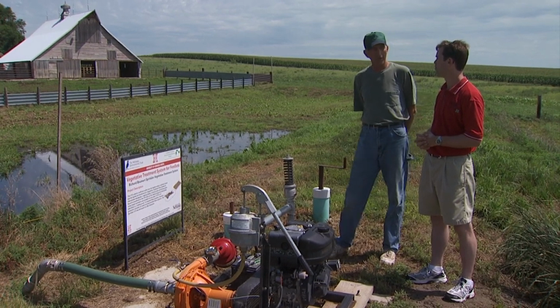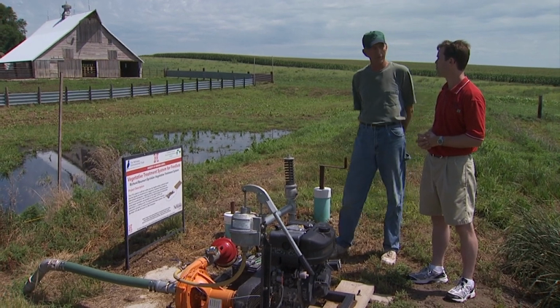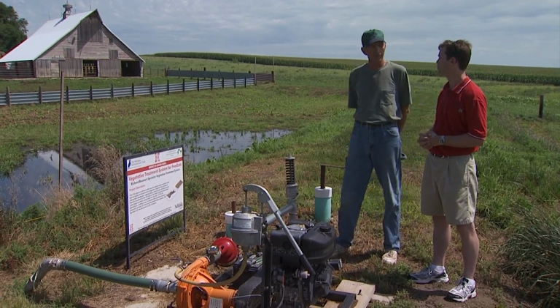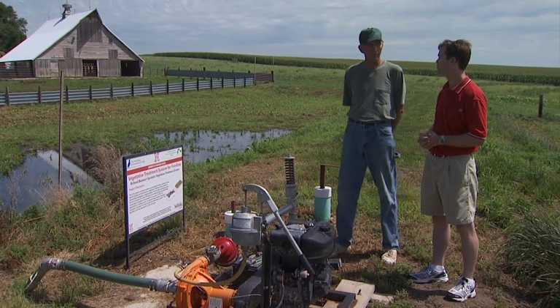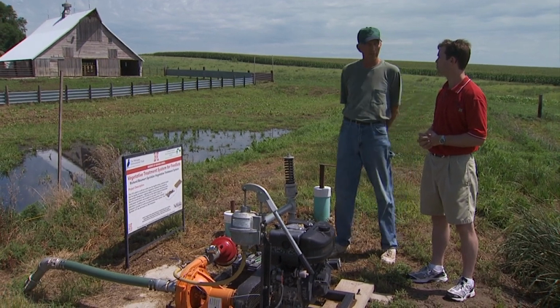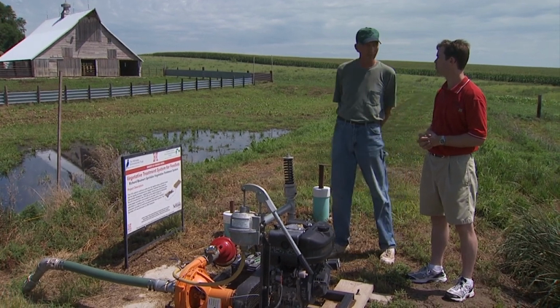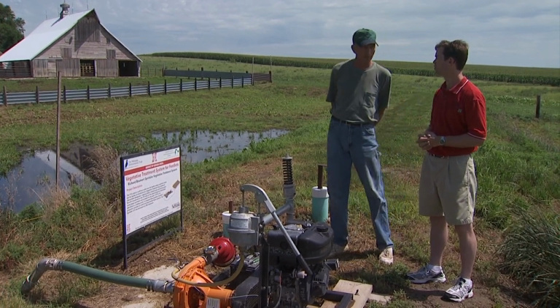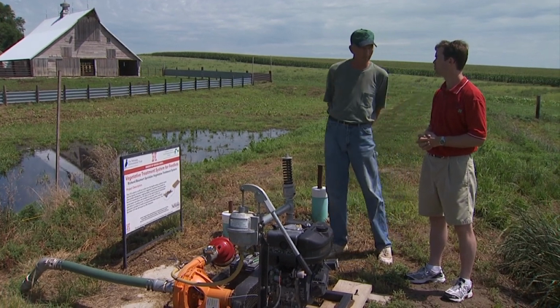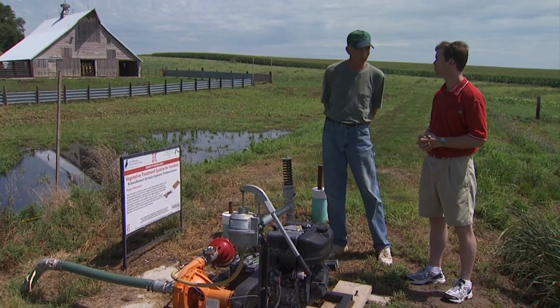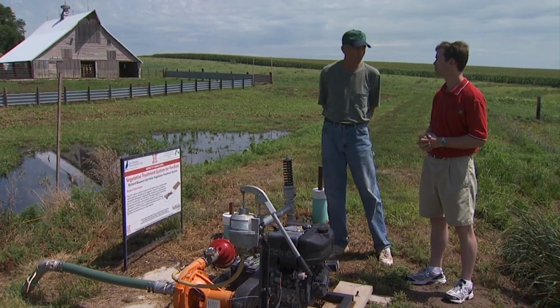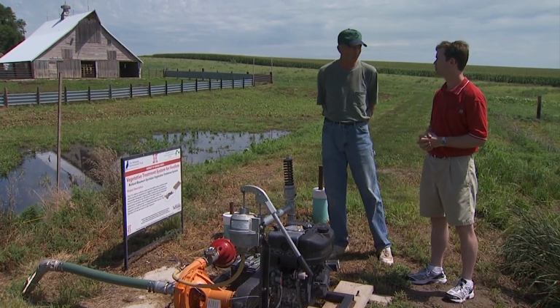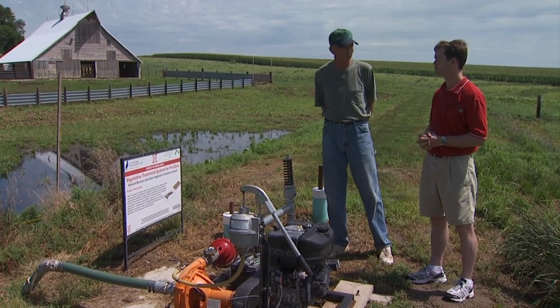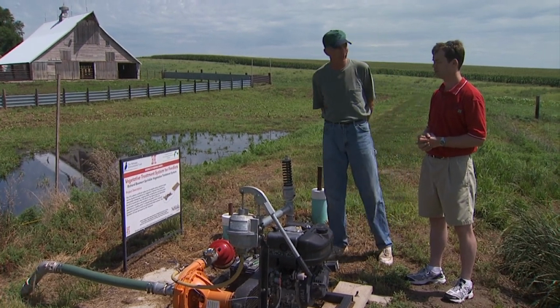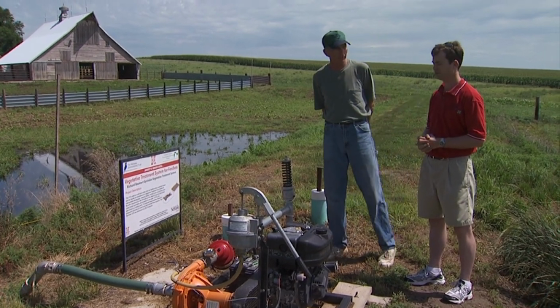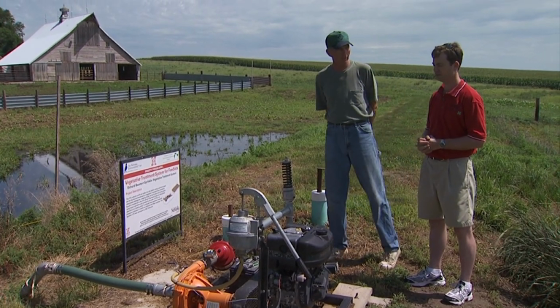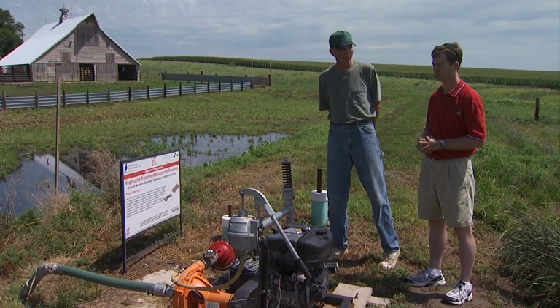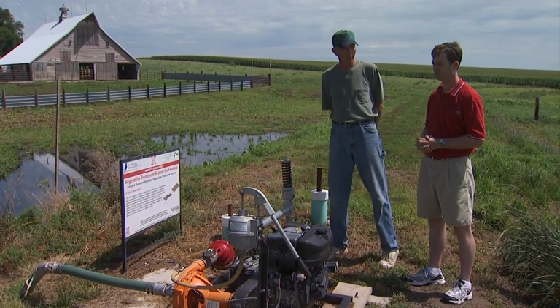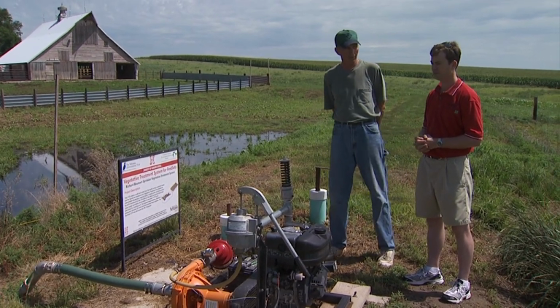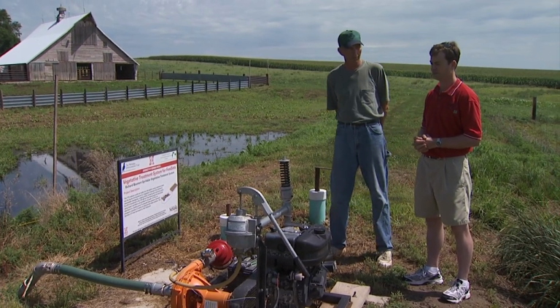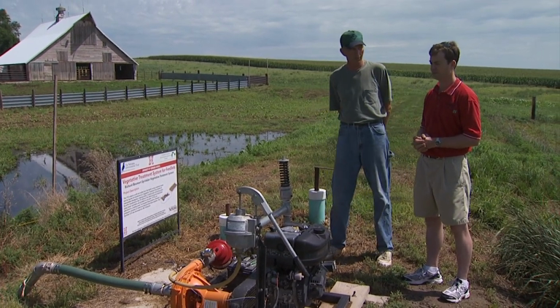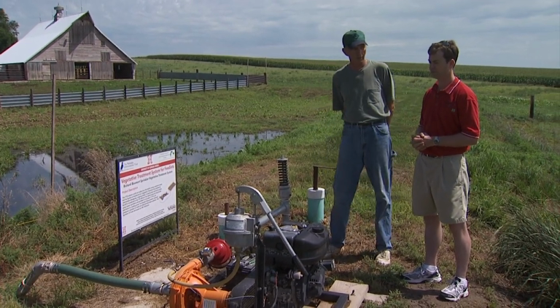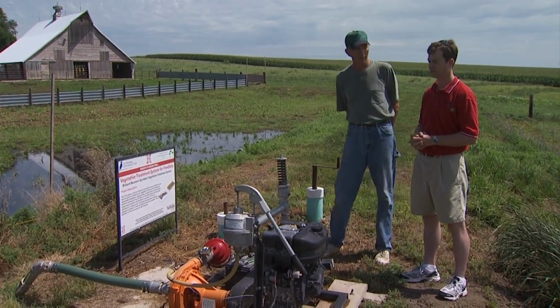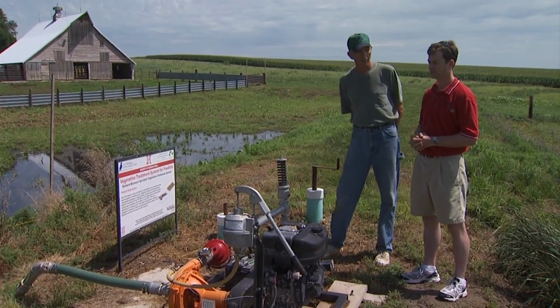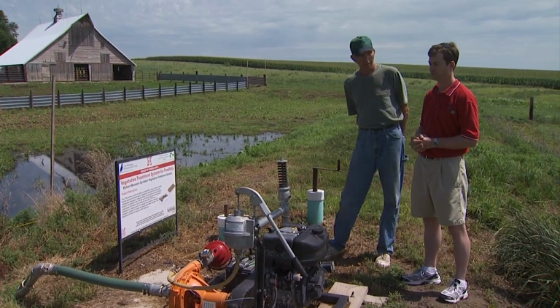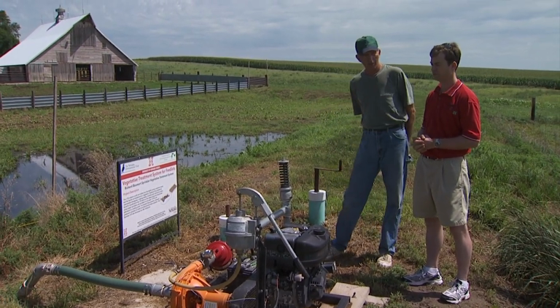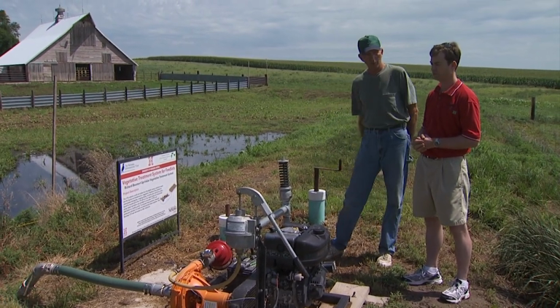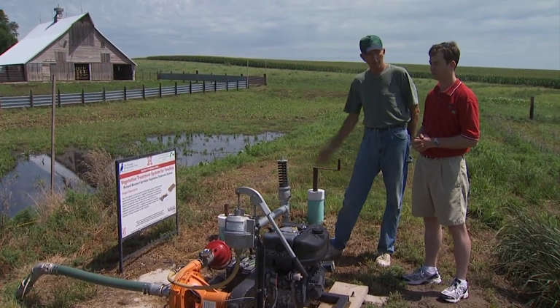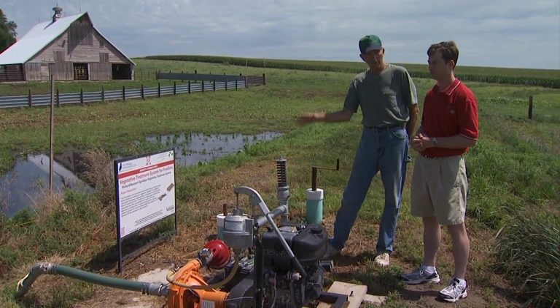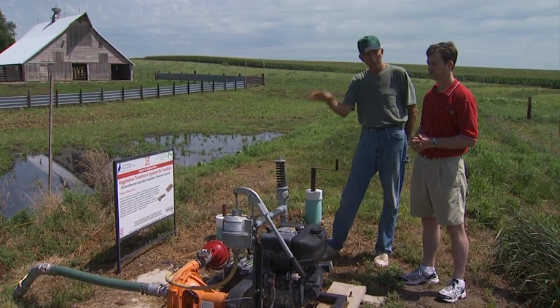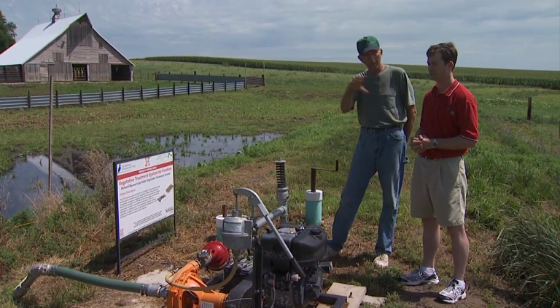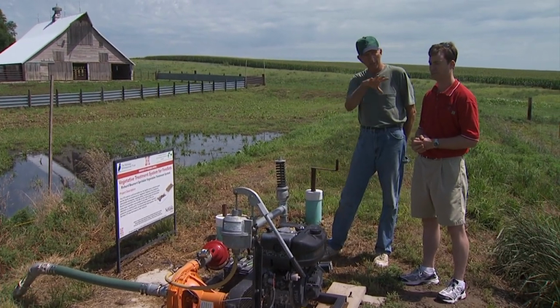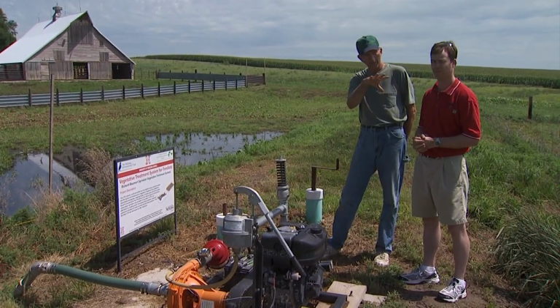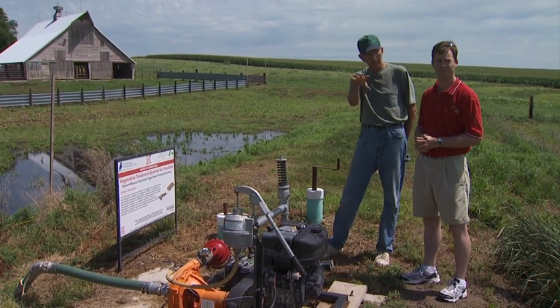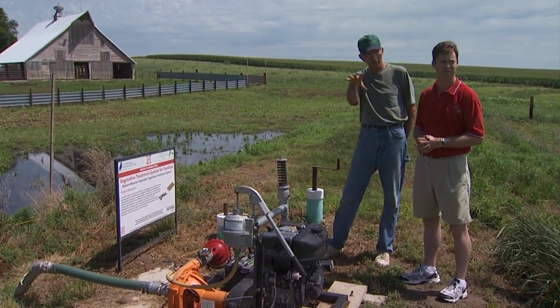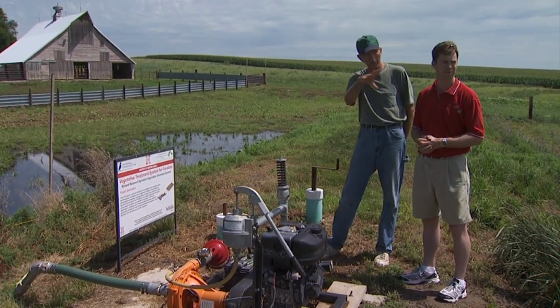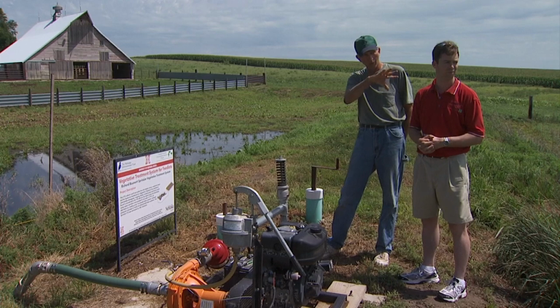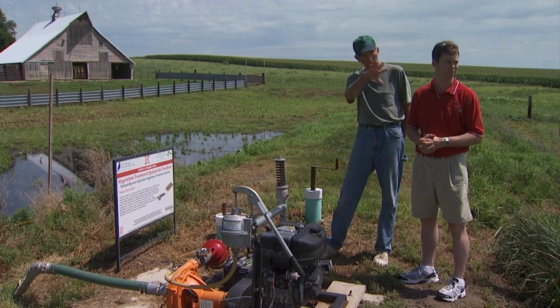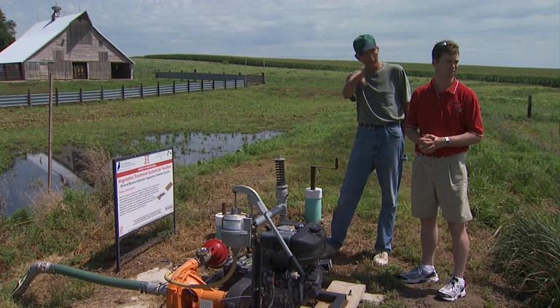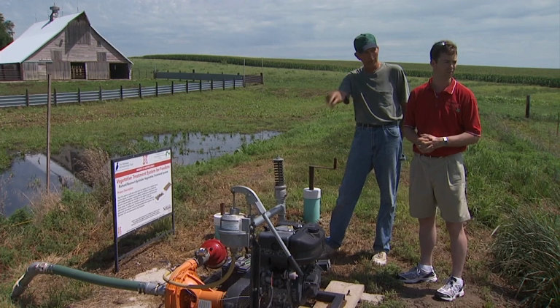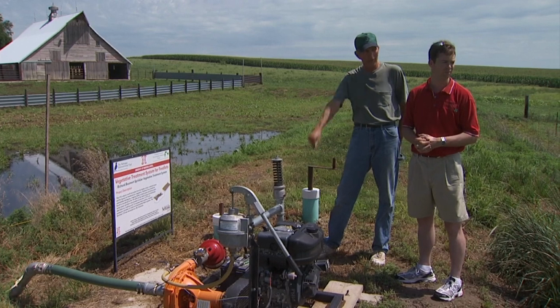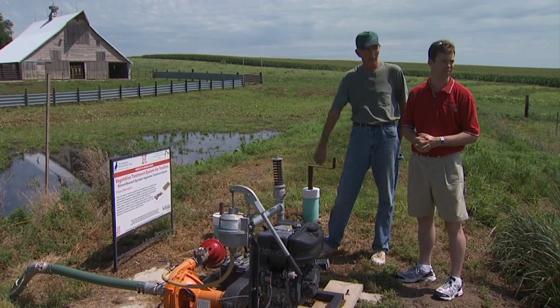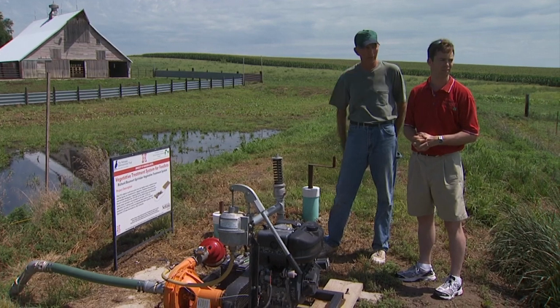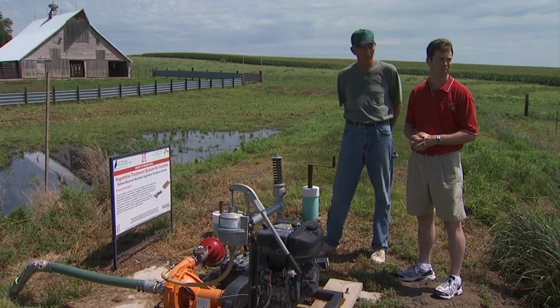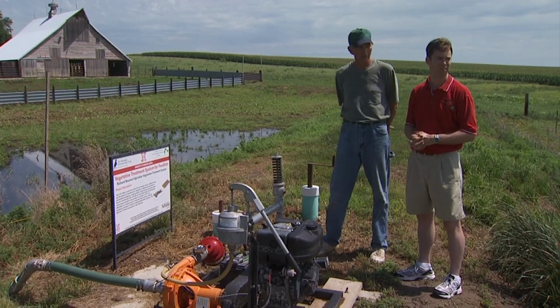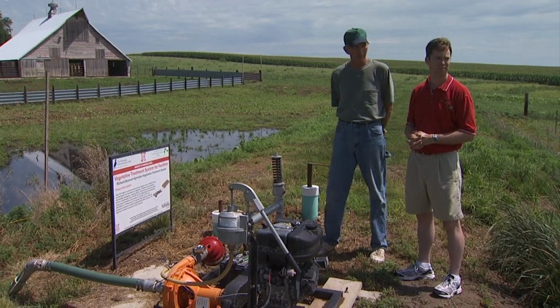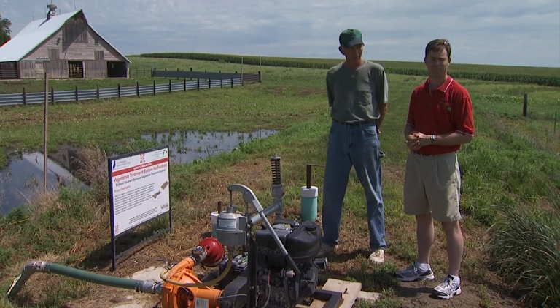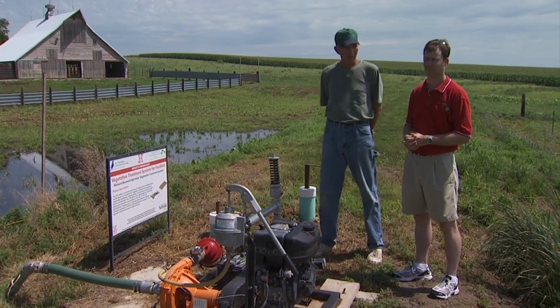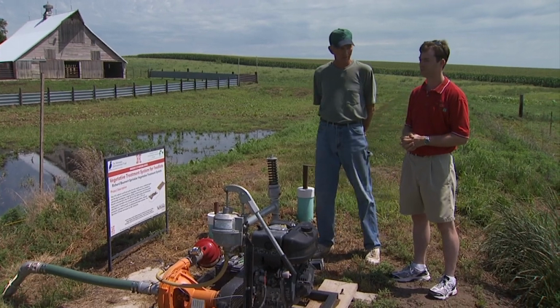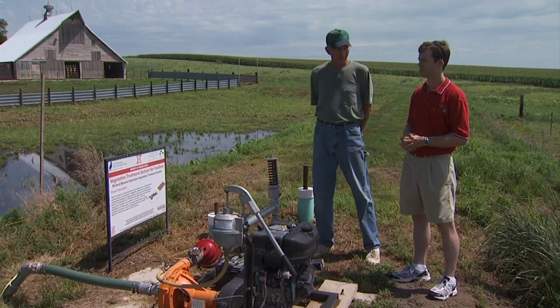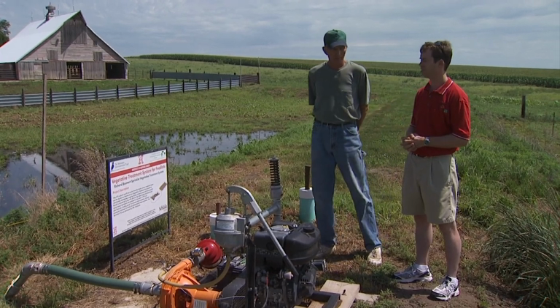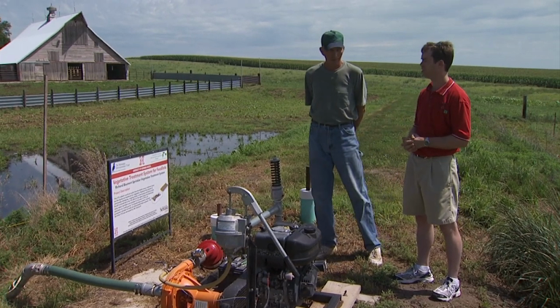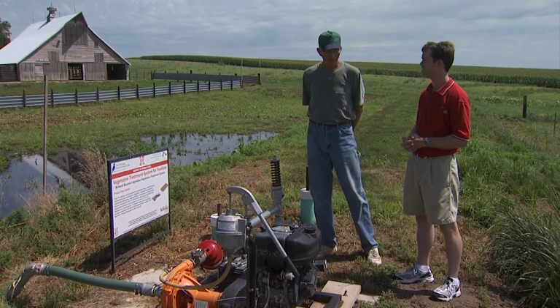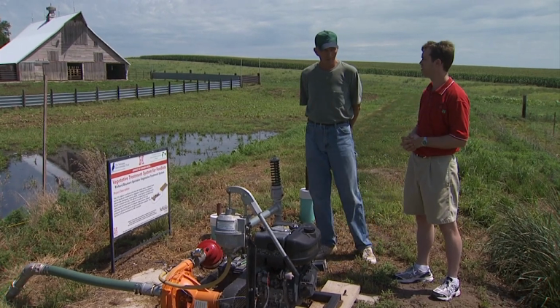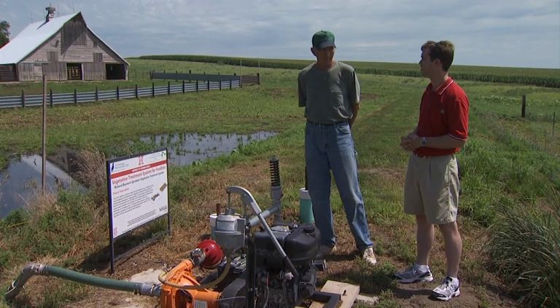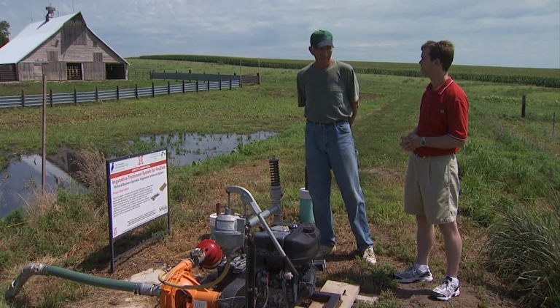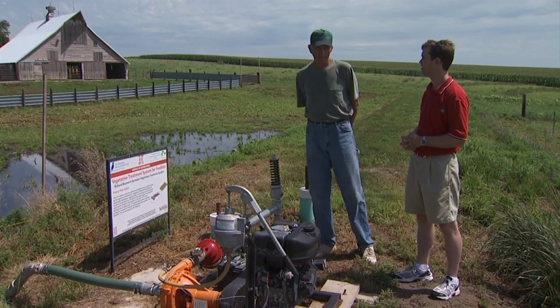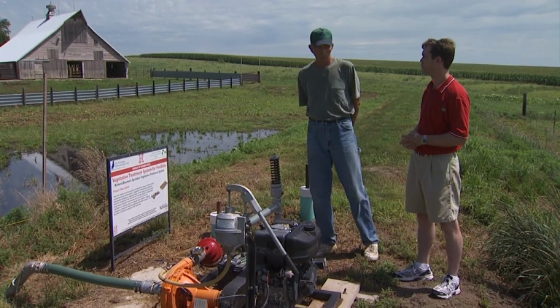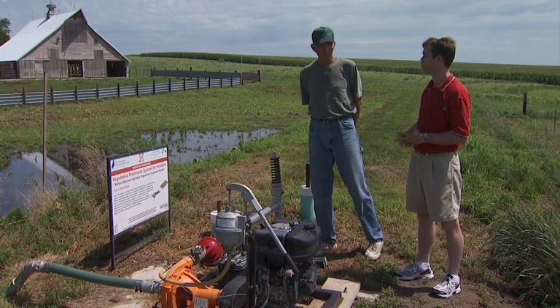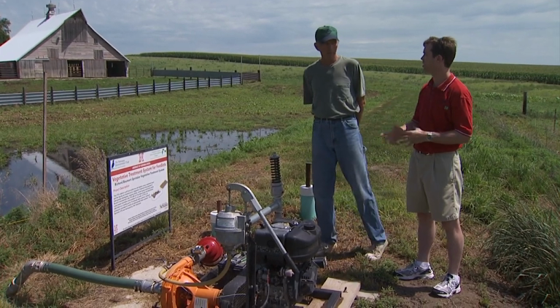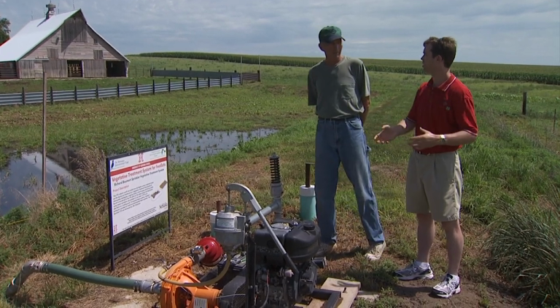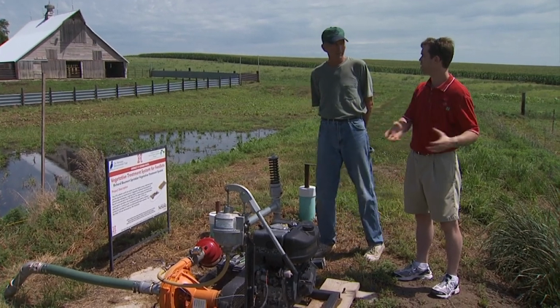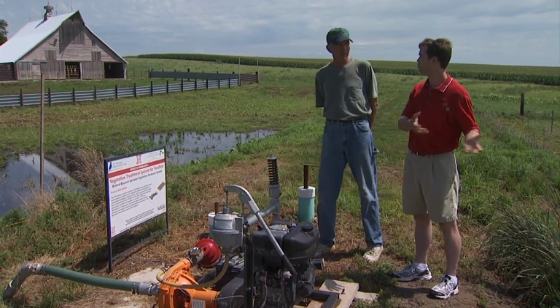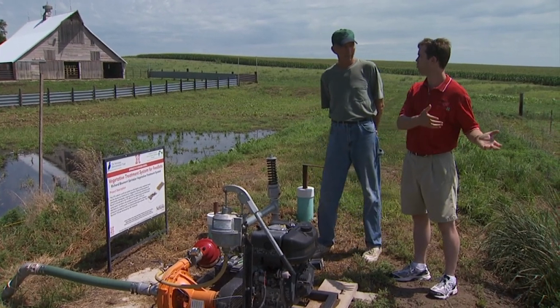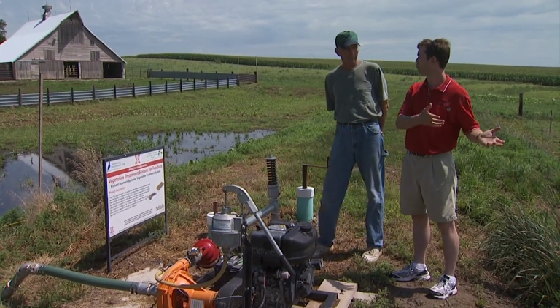The pasture is going to end up being much more productive because of this, because we've eliminated the whole area down here that was a big ditch before.